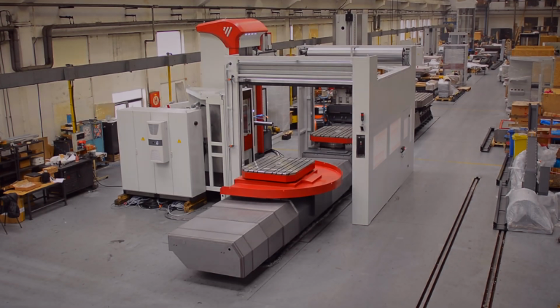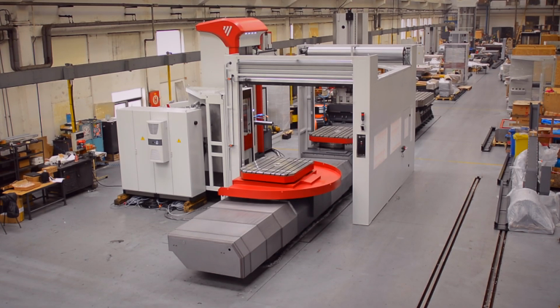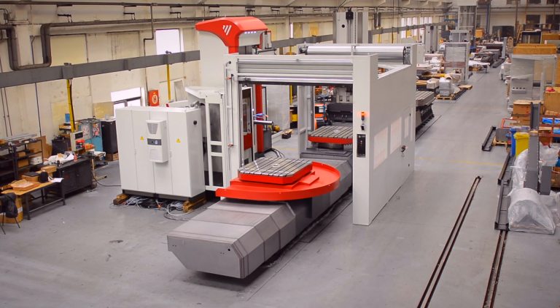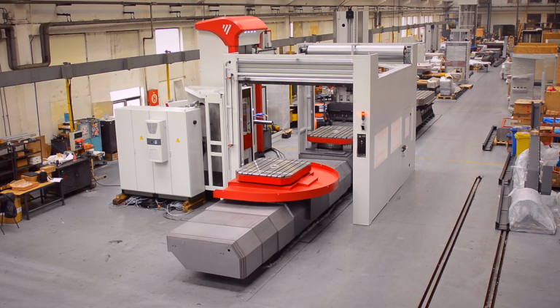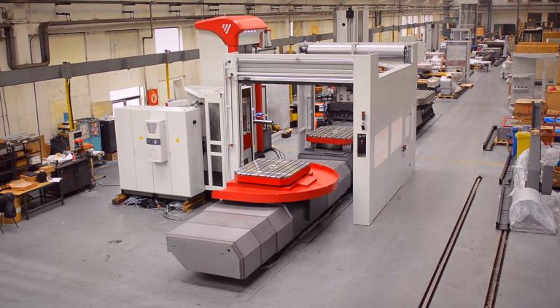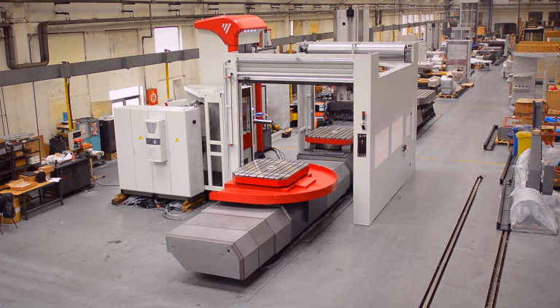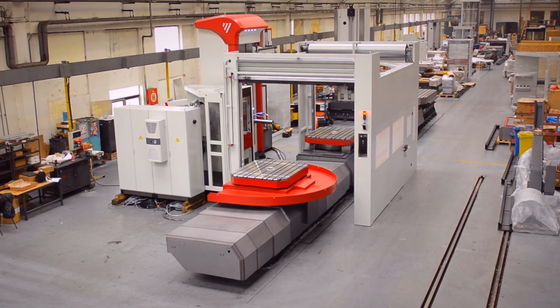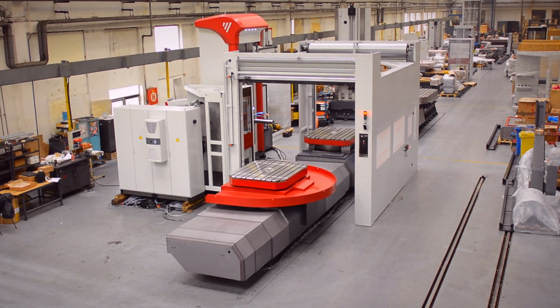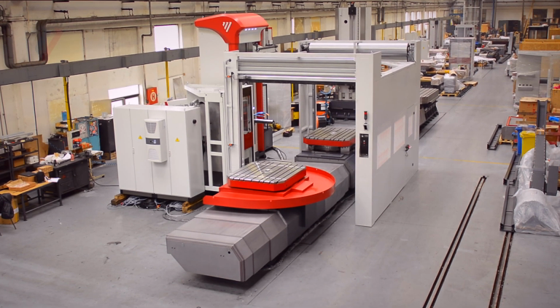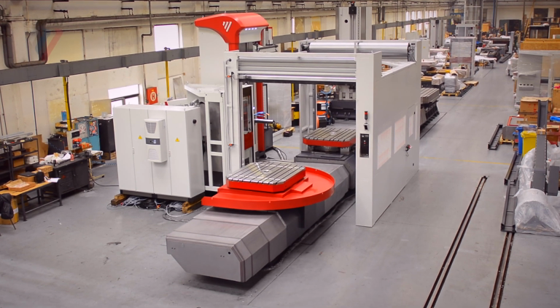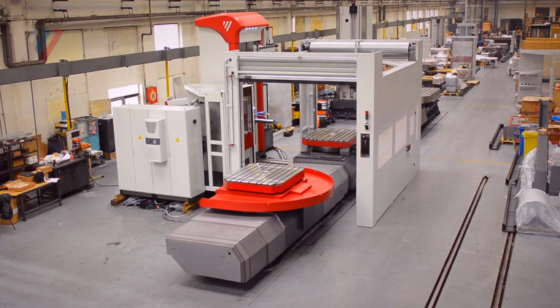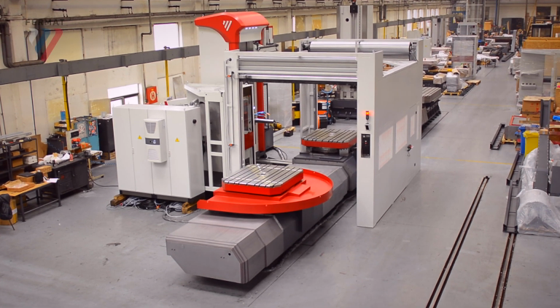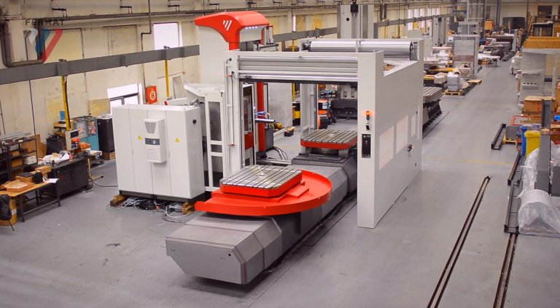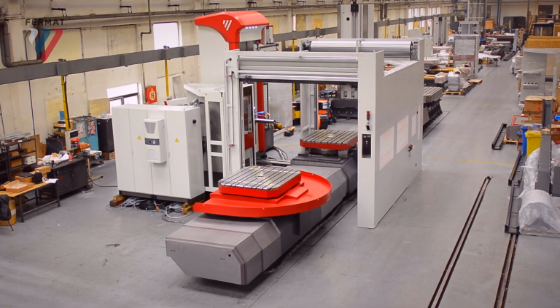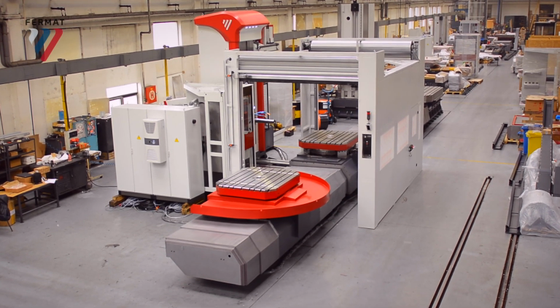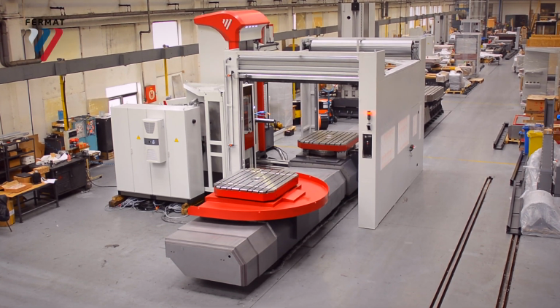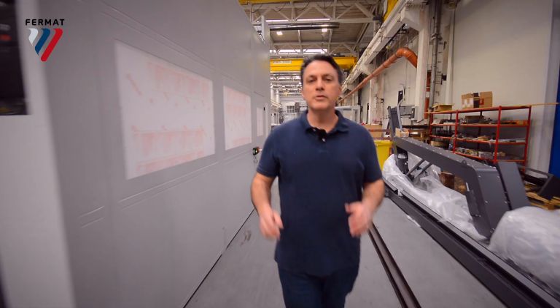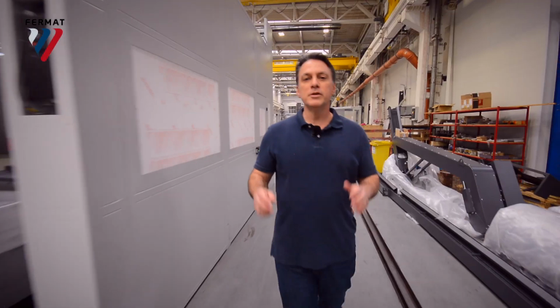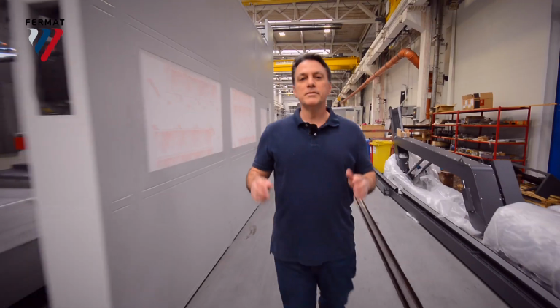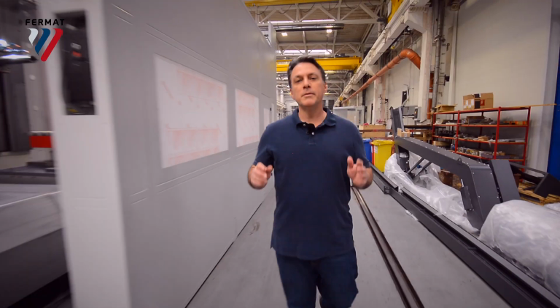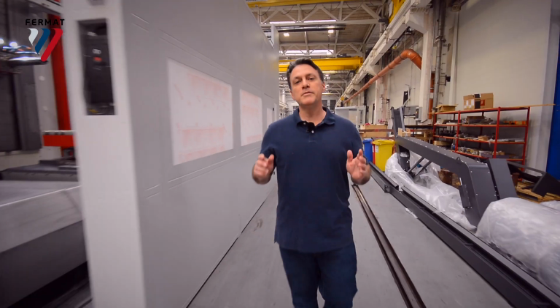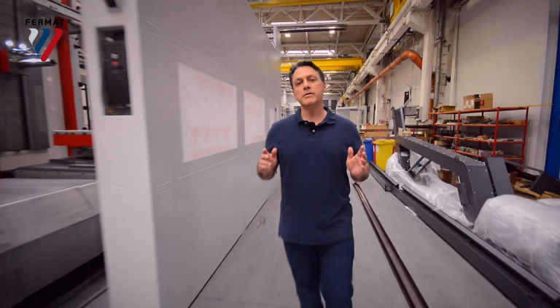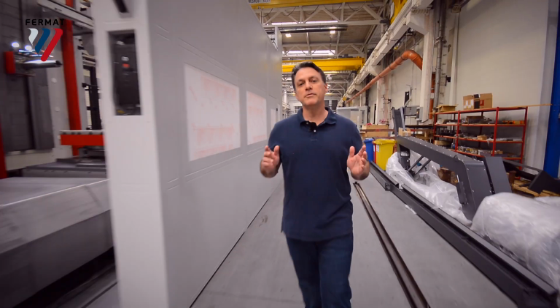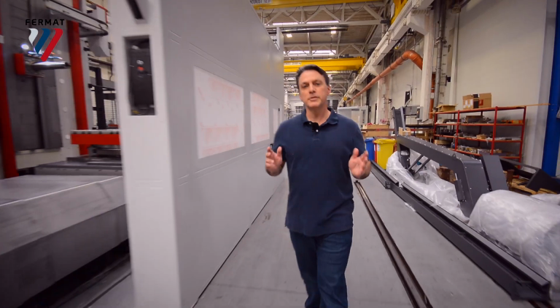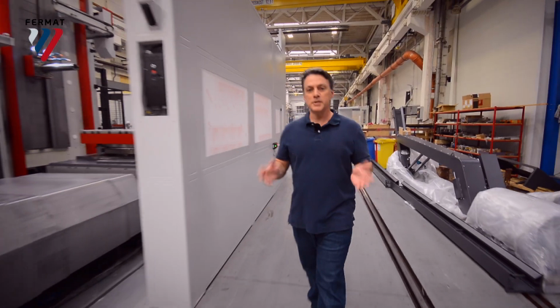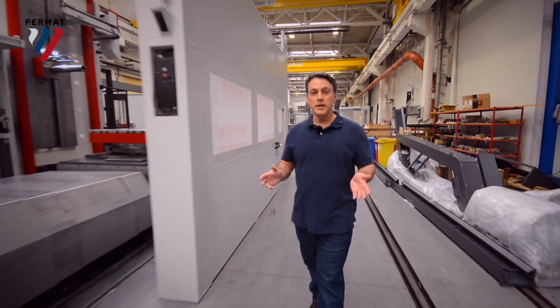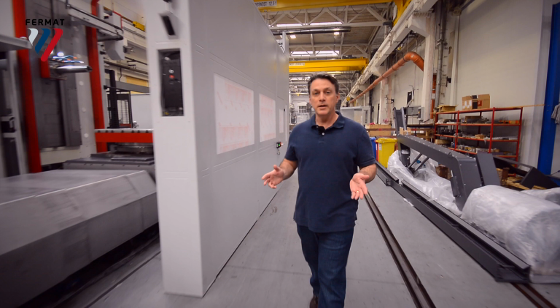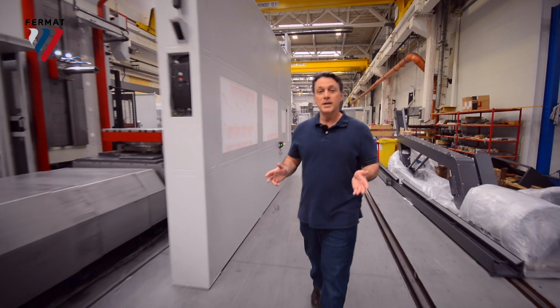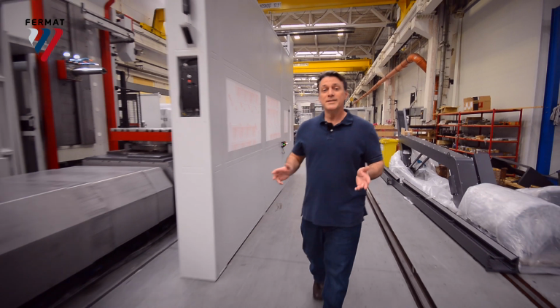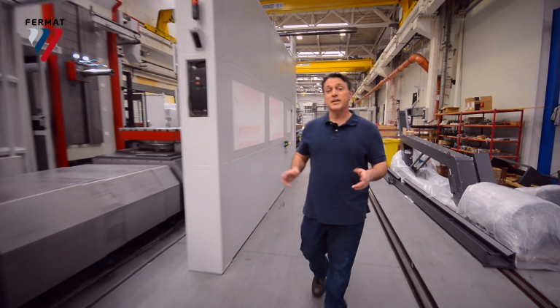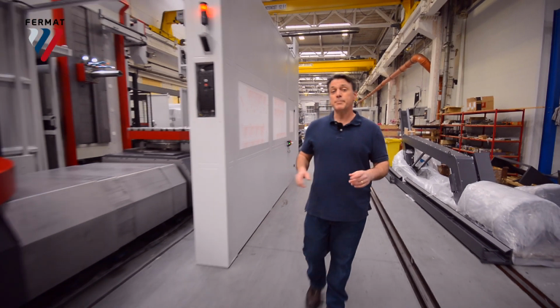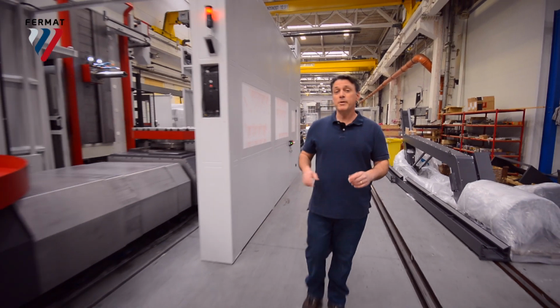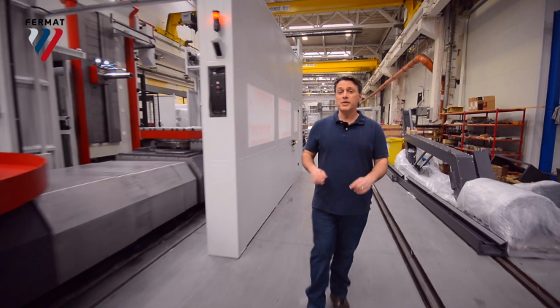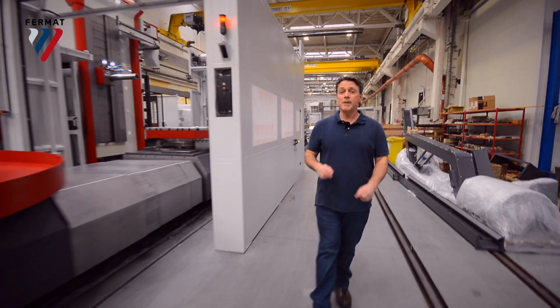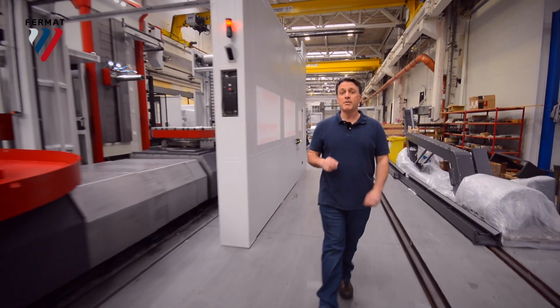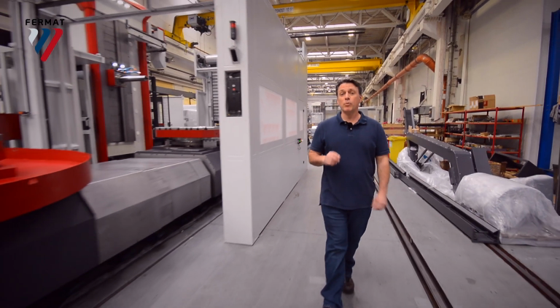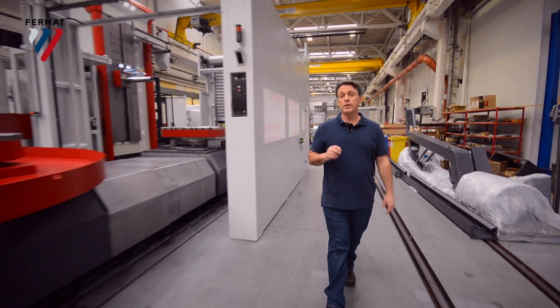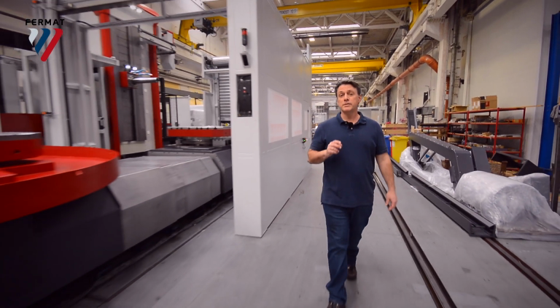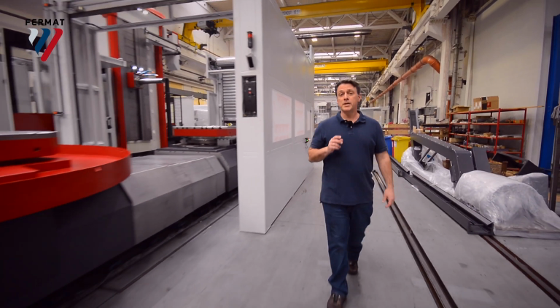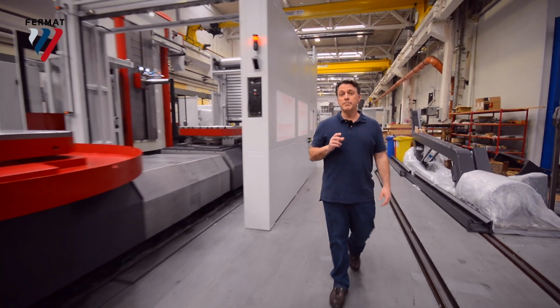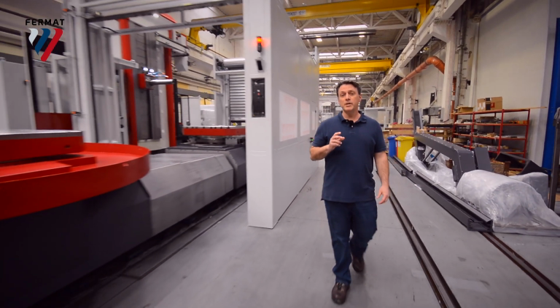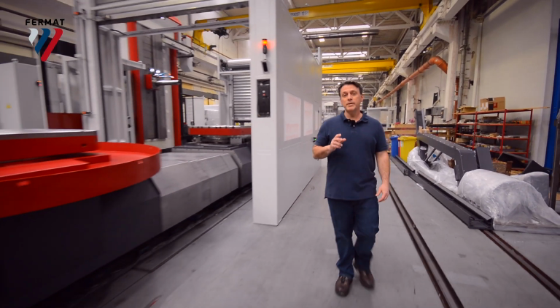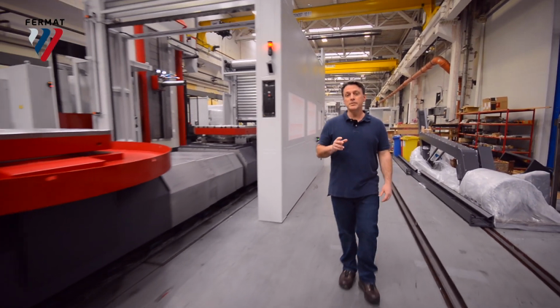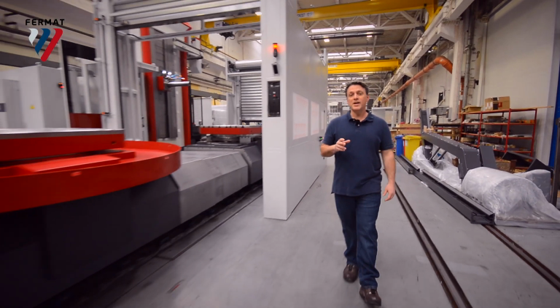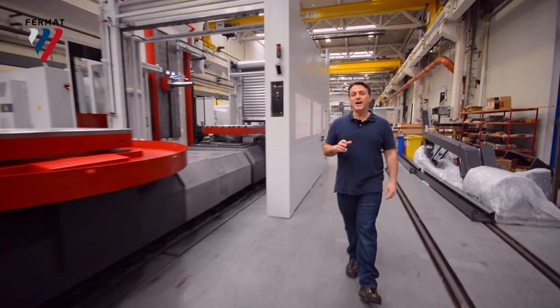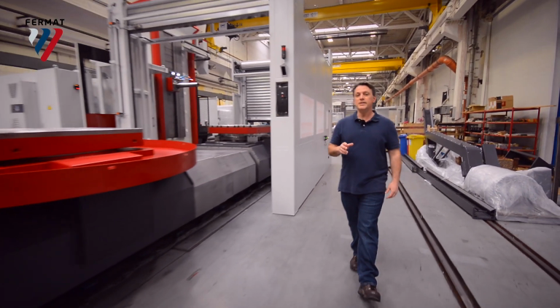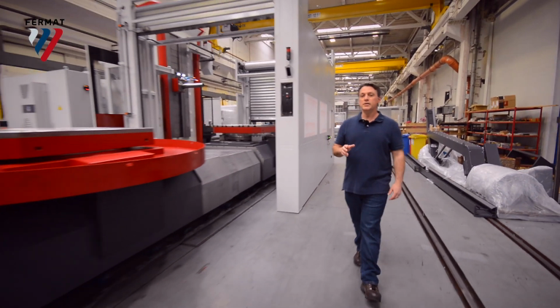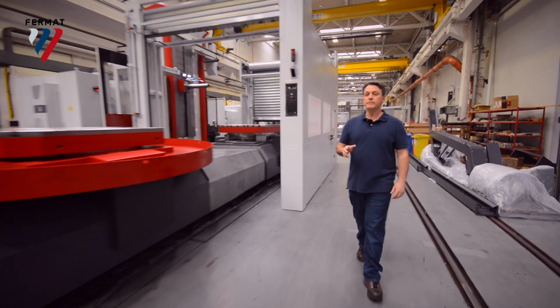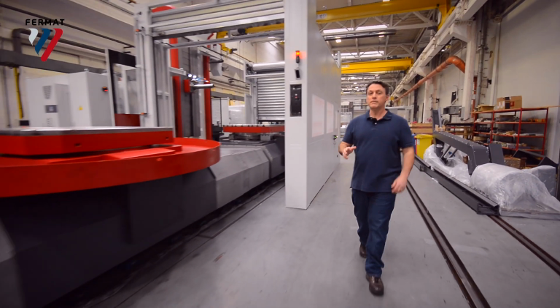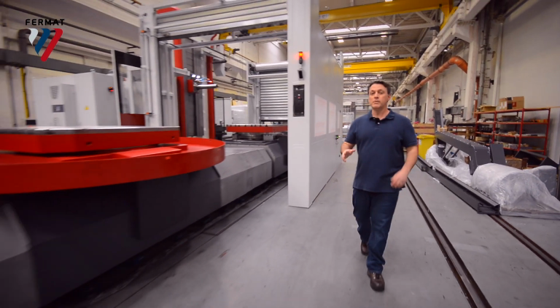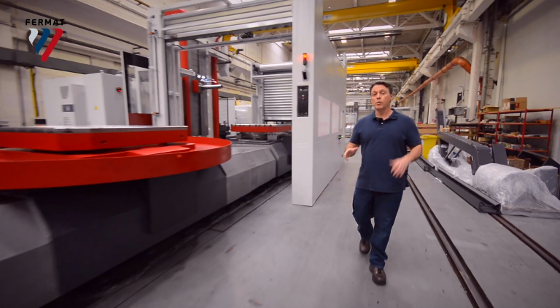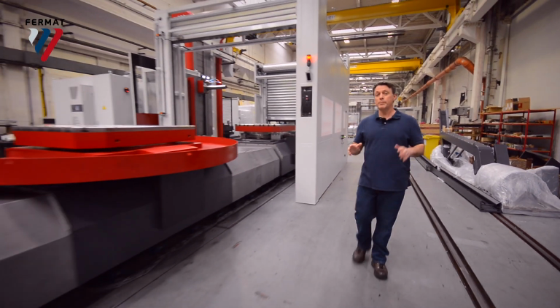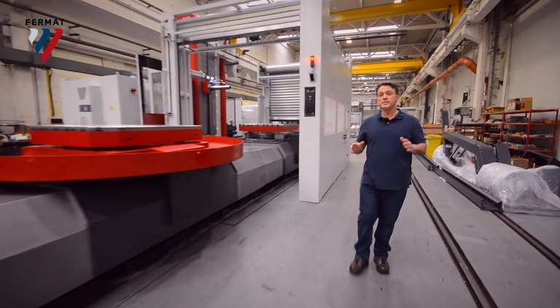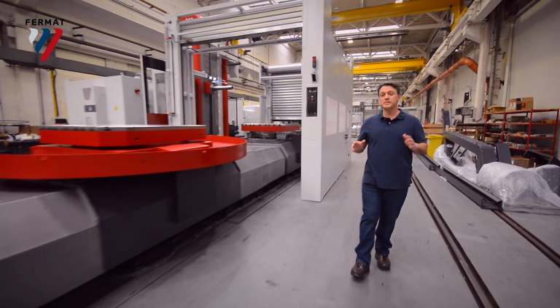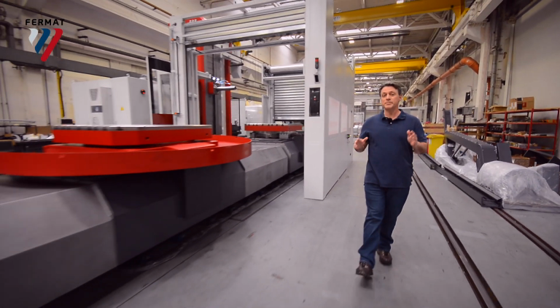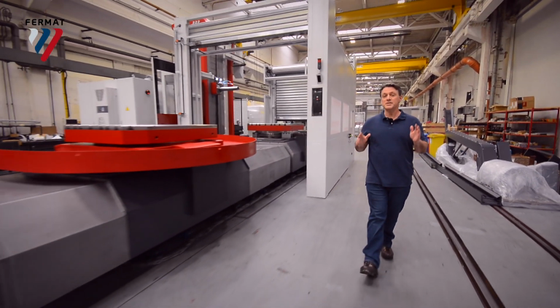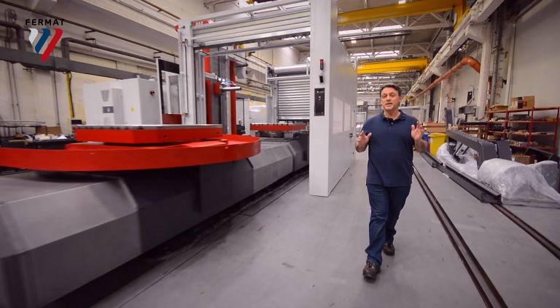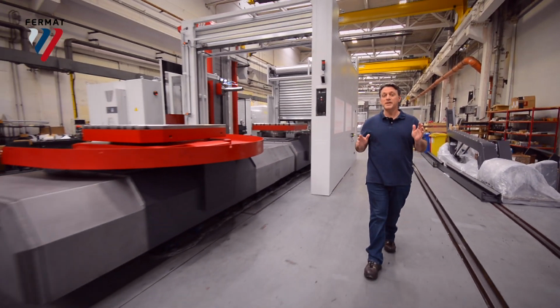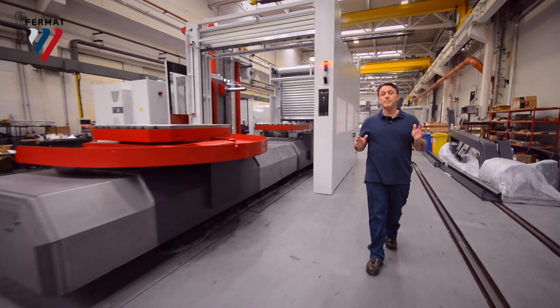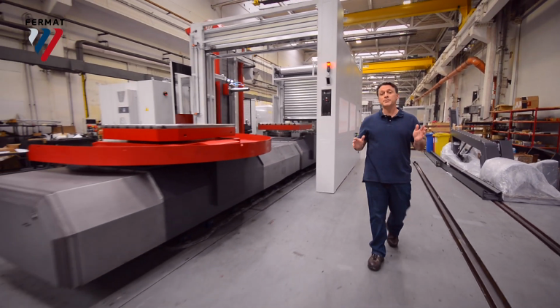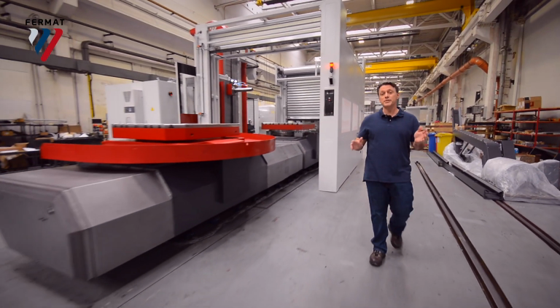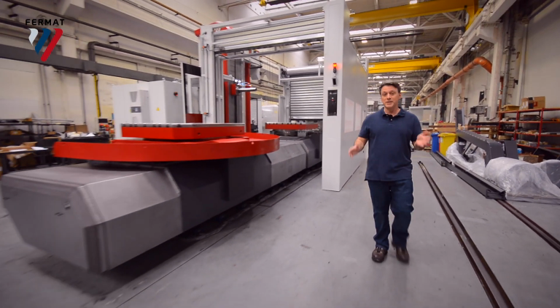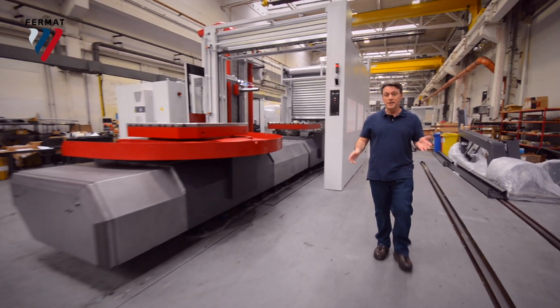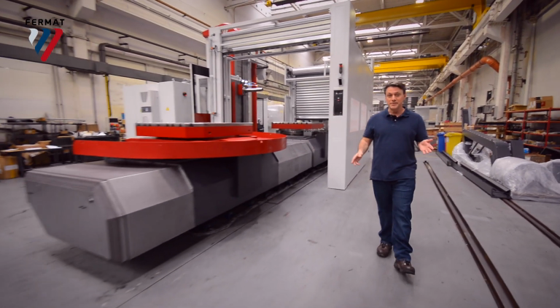This is WFT11, a smaller version of WFT13. It has a spindle diameter of 110mm, and is ideal for workpieces up to 10 metric tons.